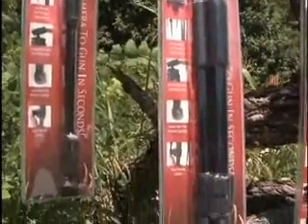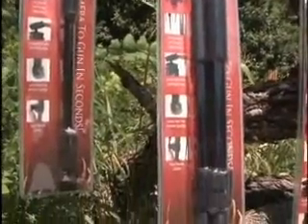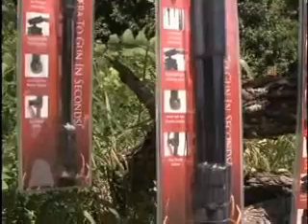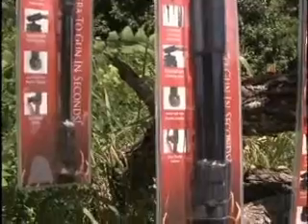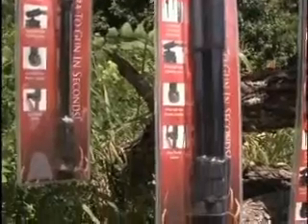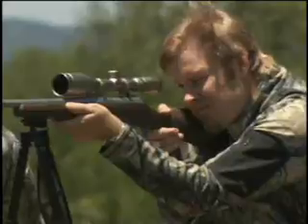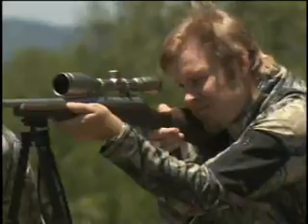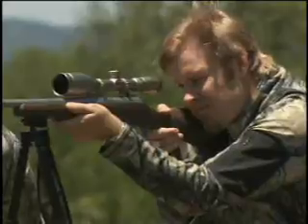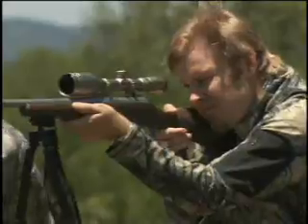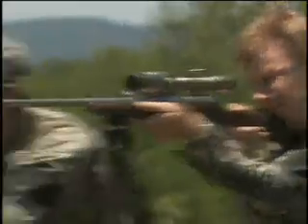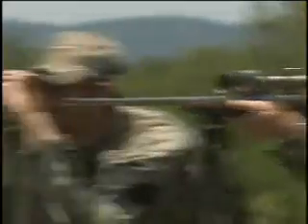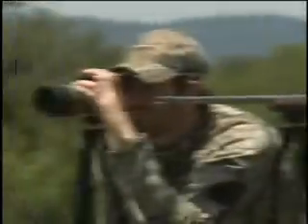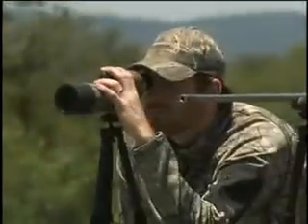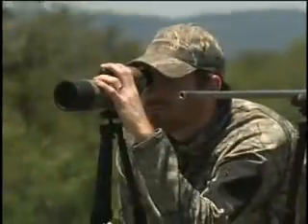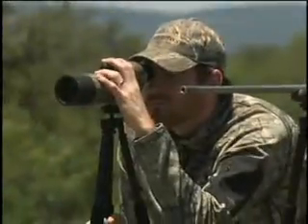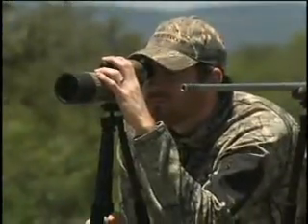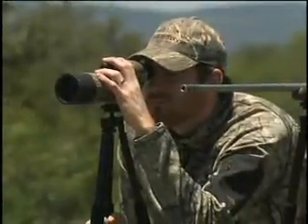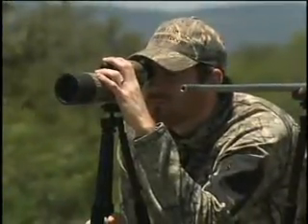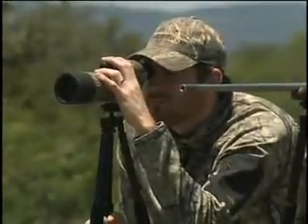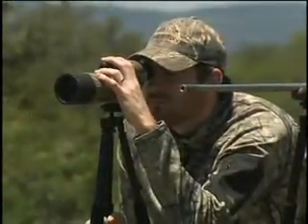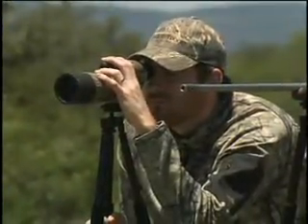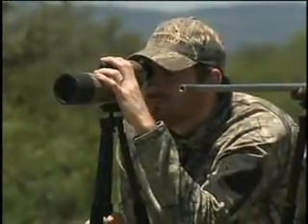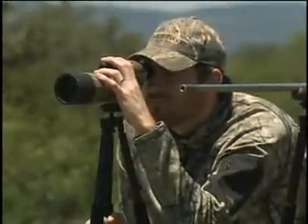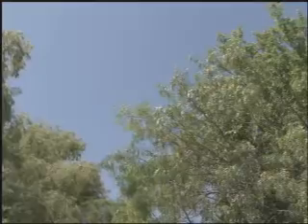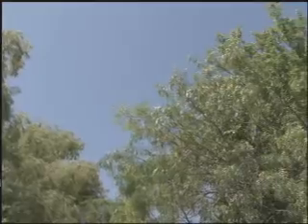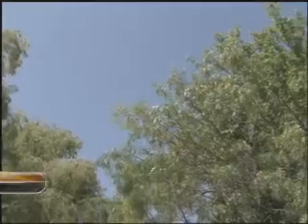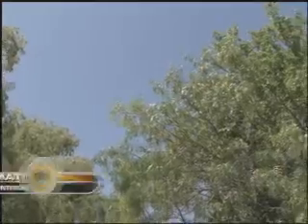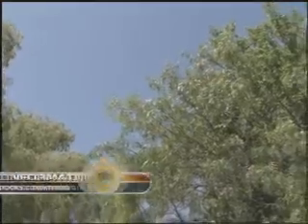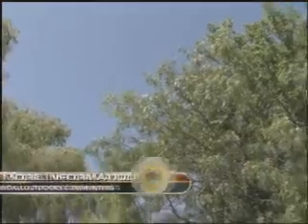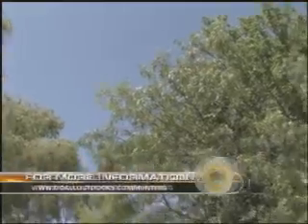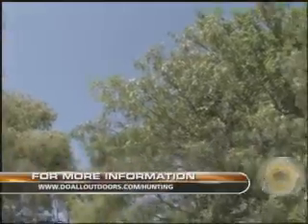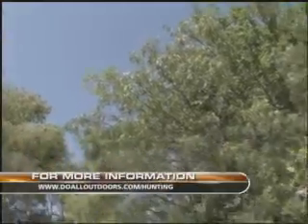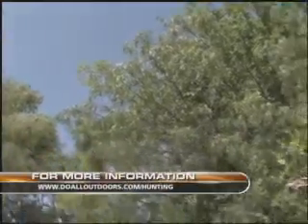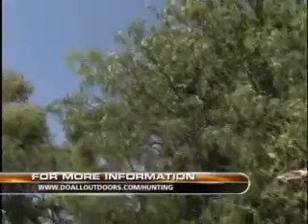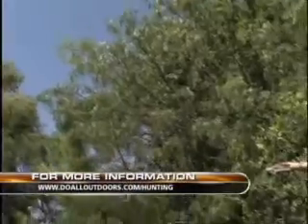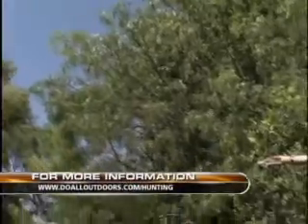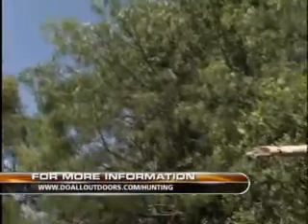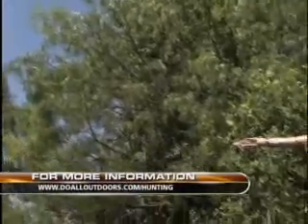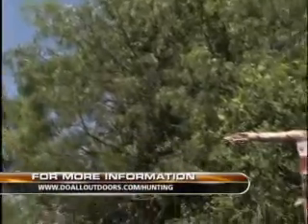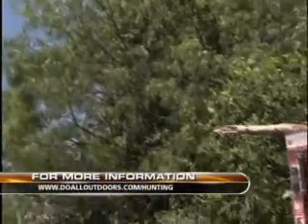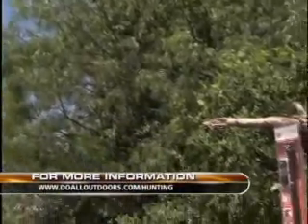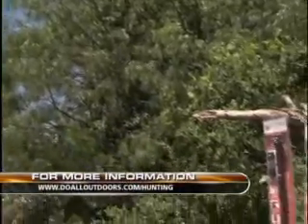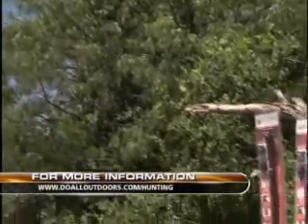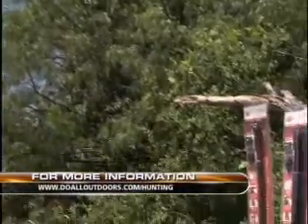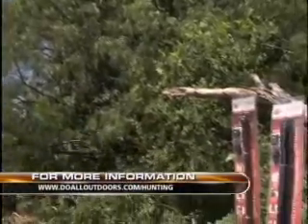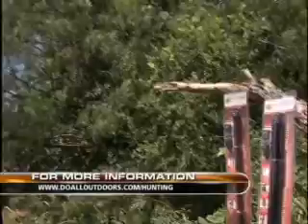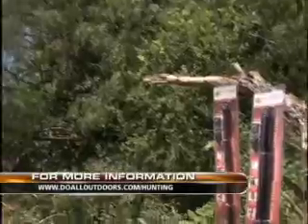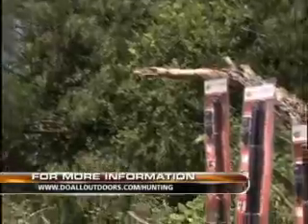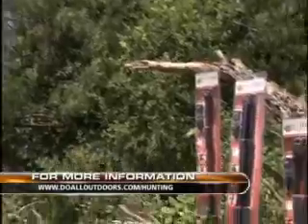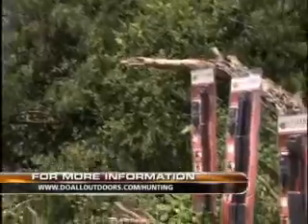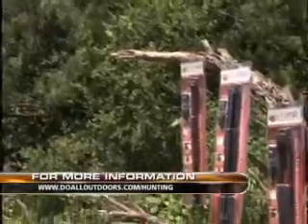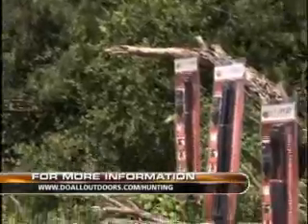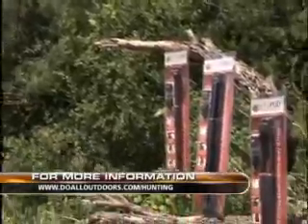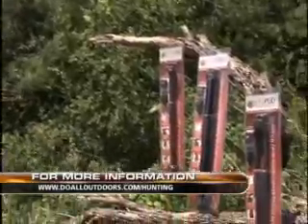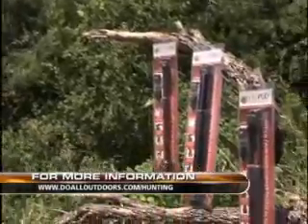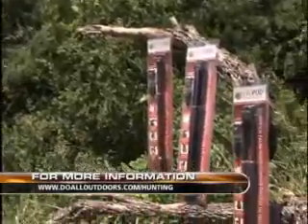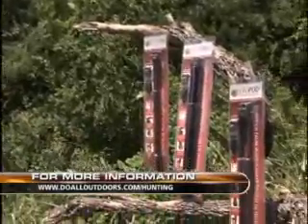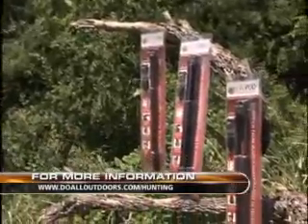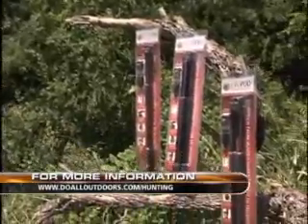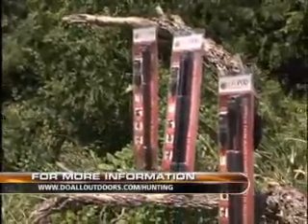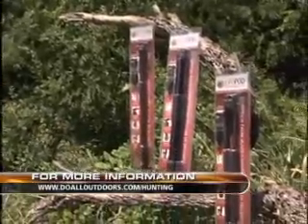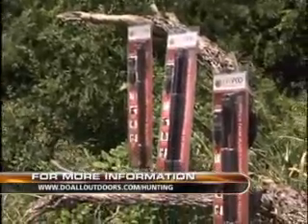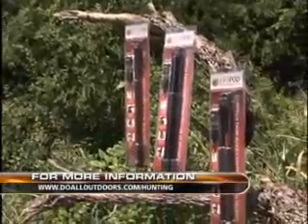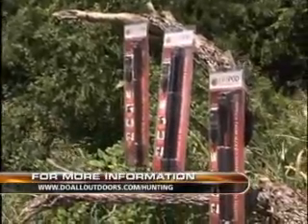For more info on the Do All Outdoors Evopod Shooting Sticks, visit doalloutdoors.com/hunting.